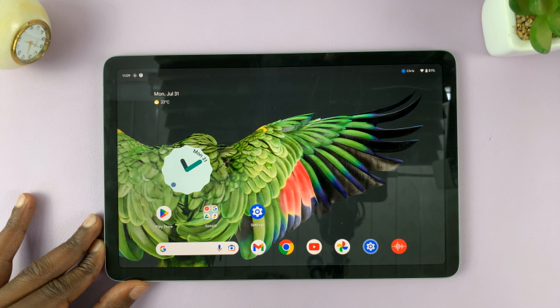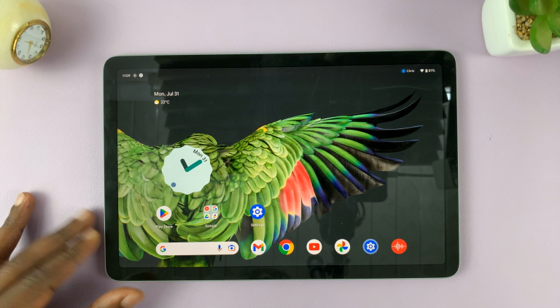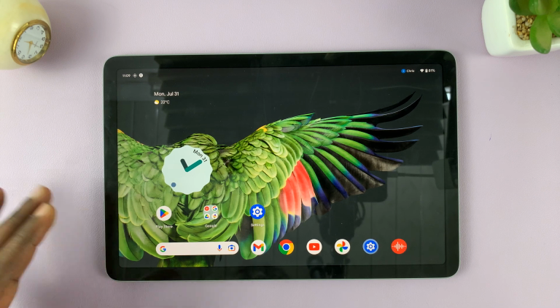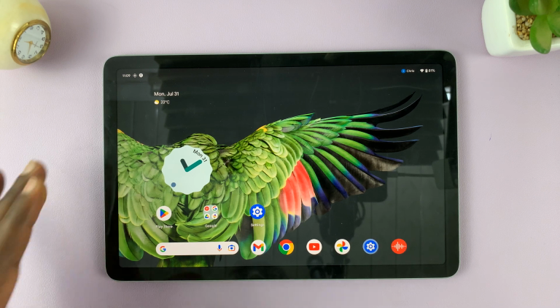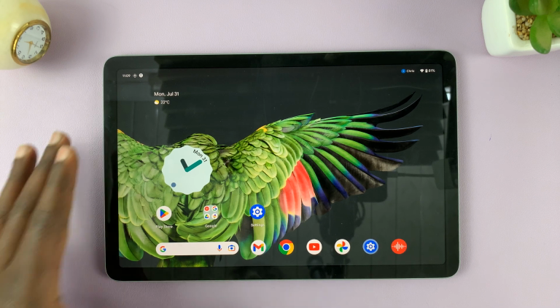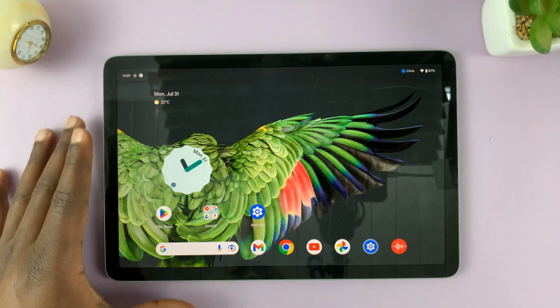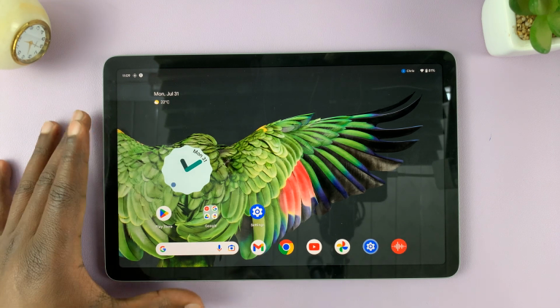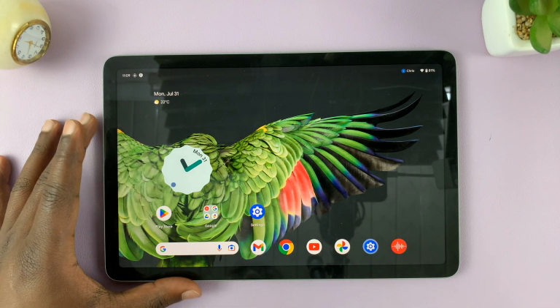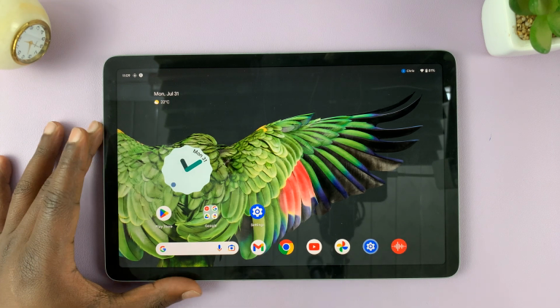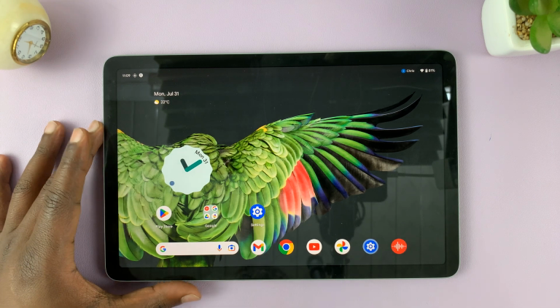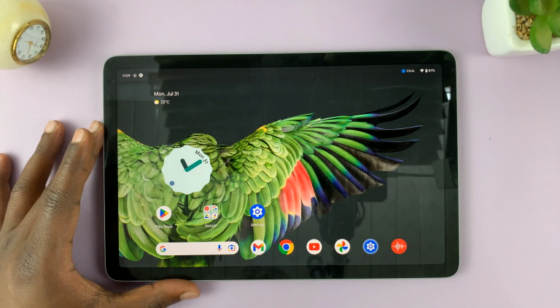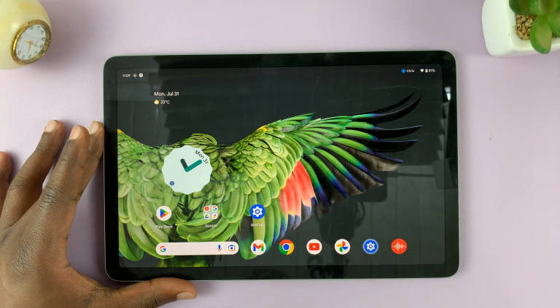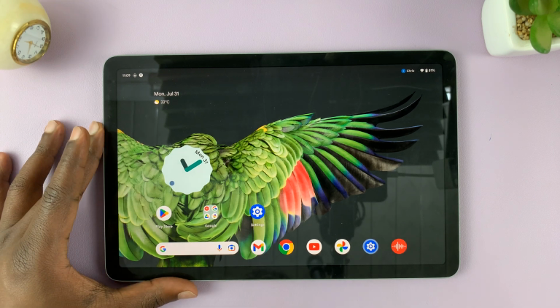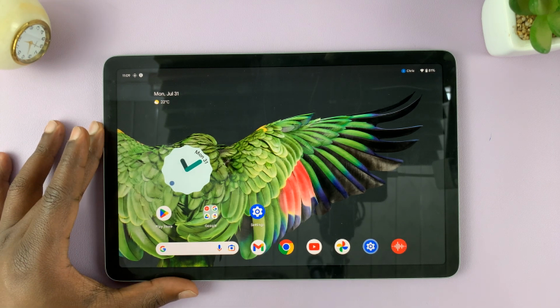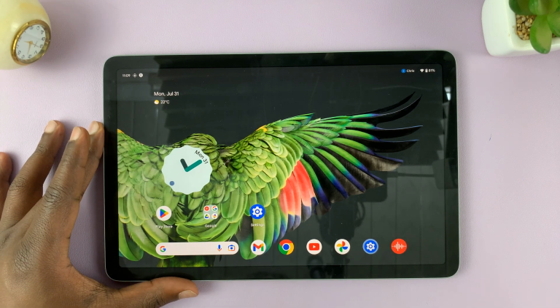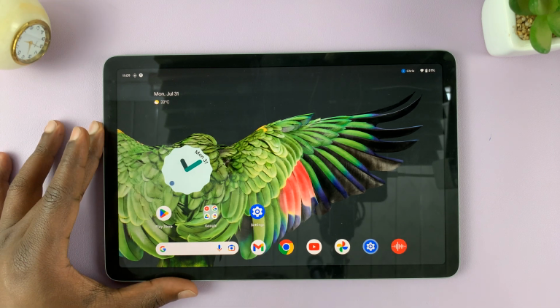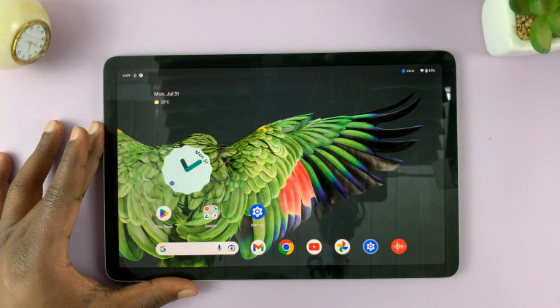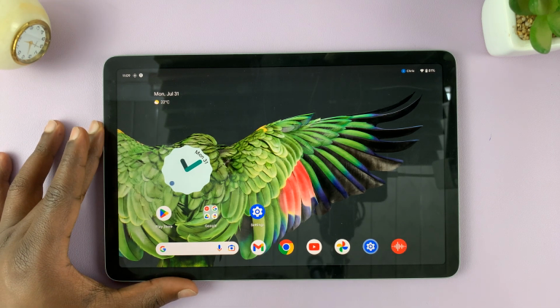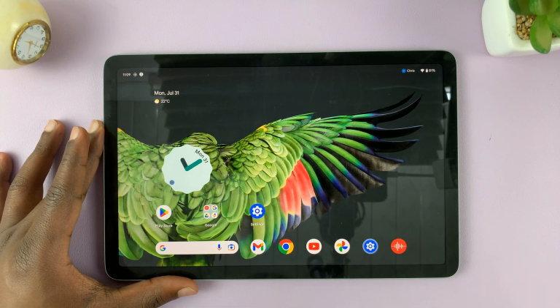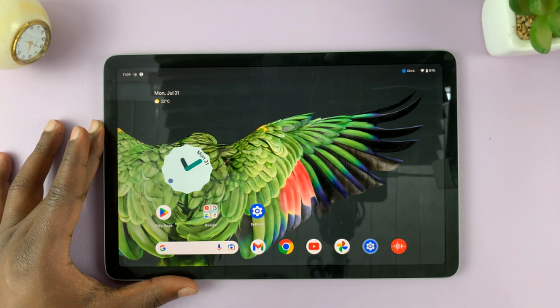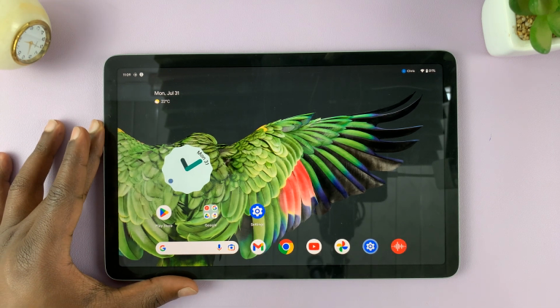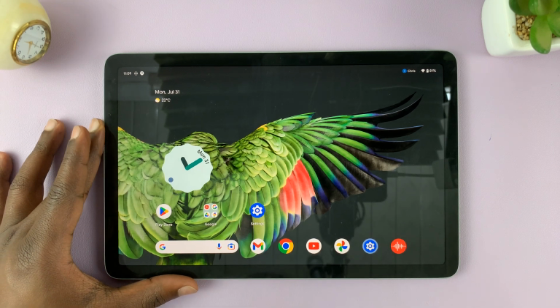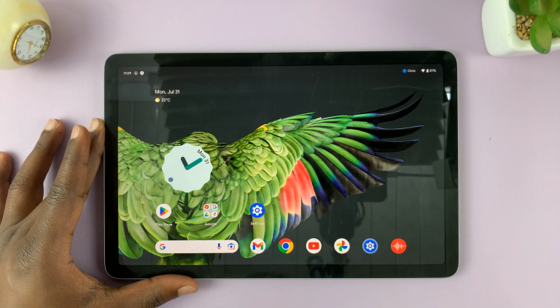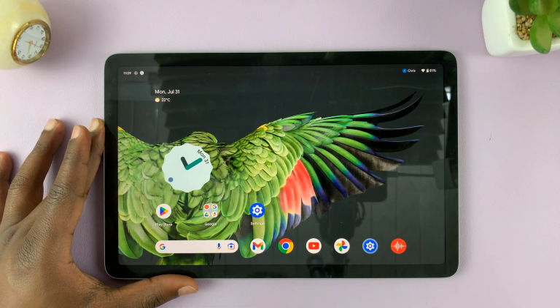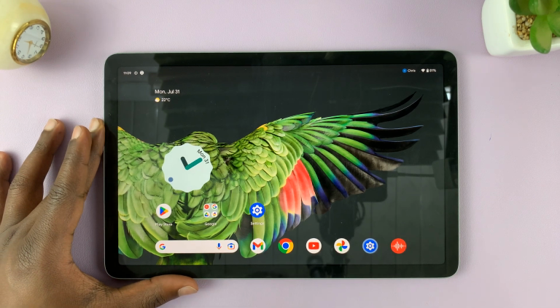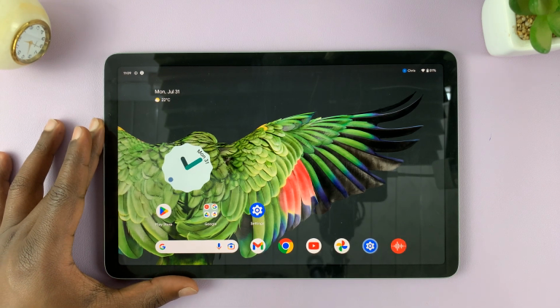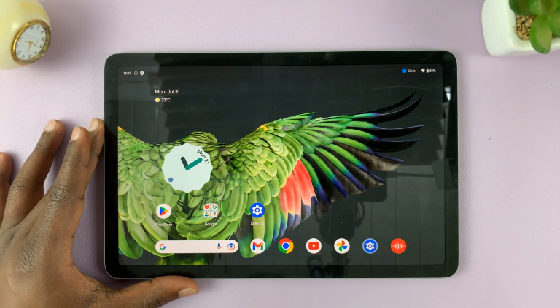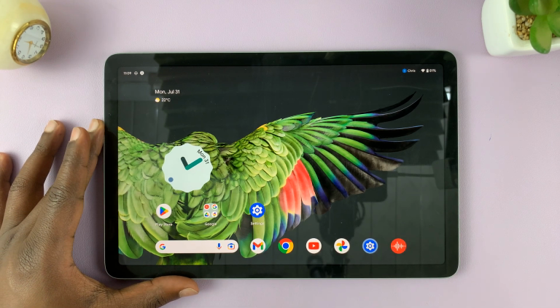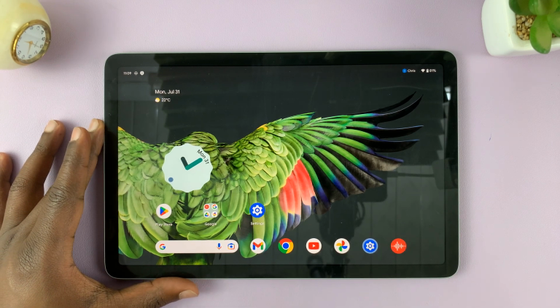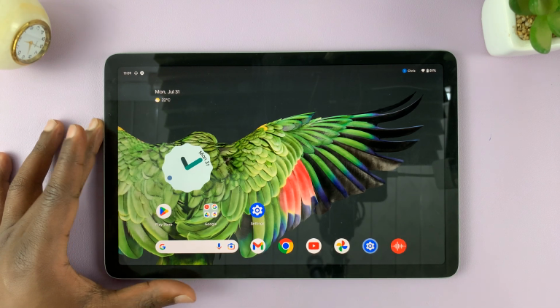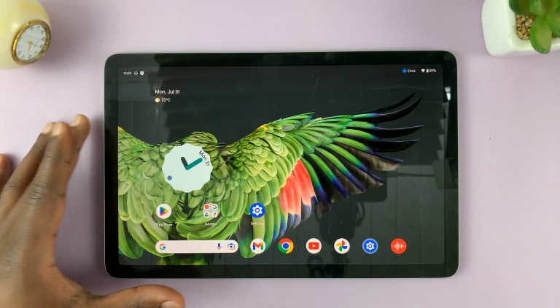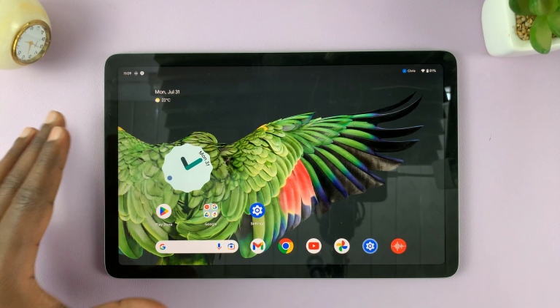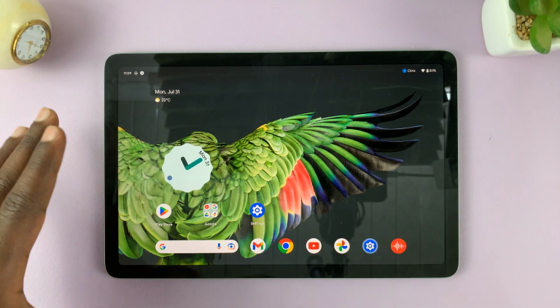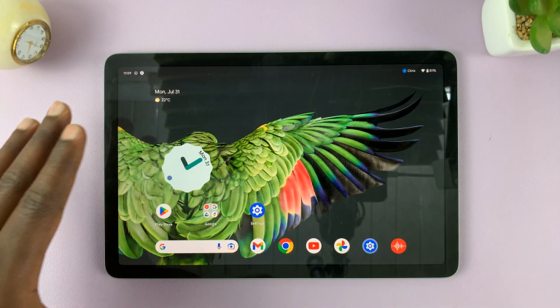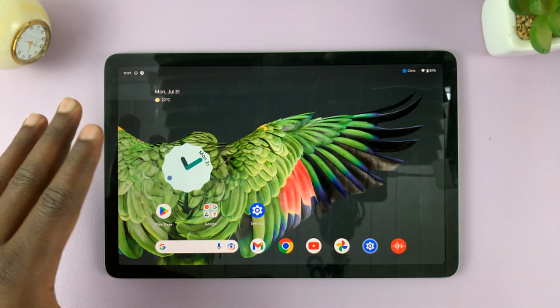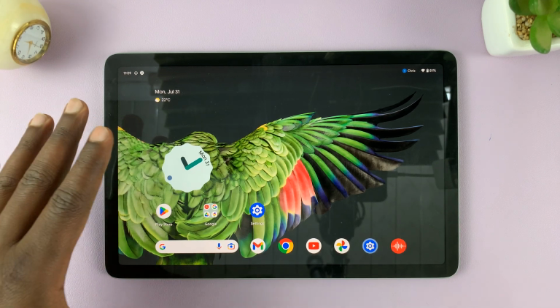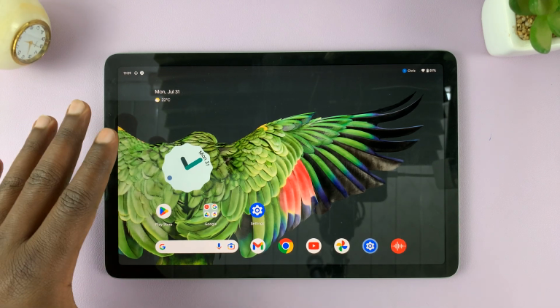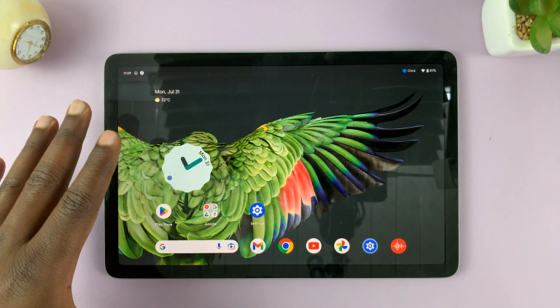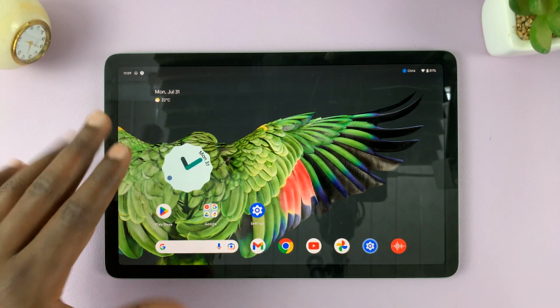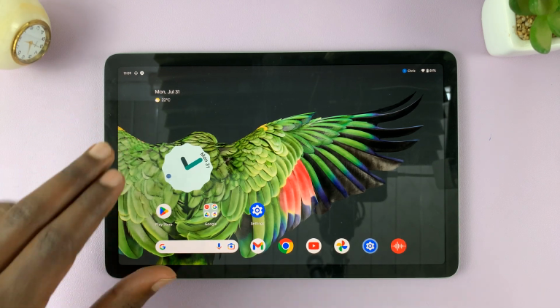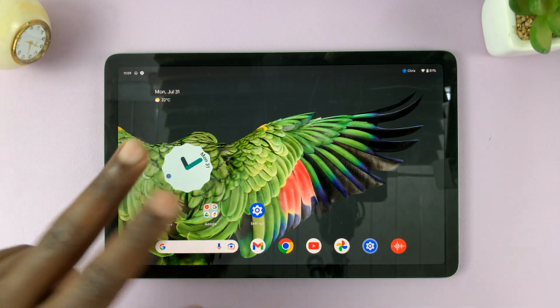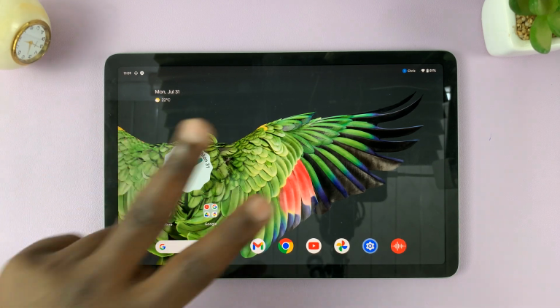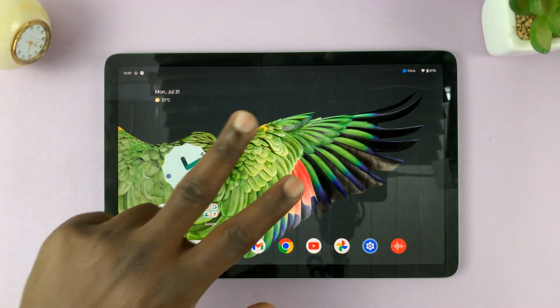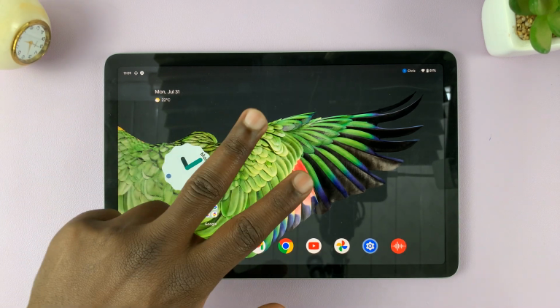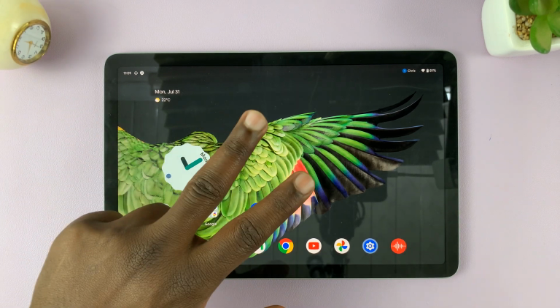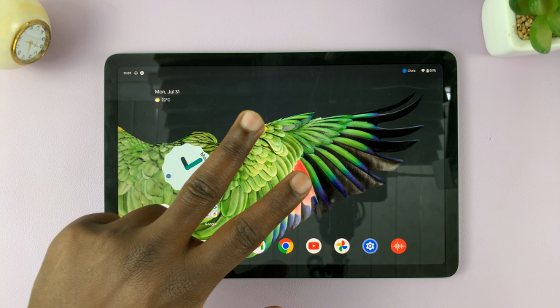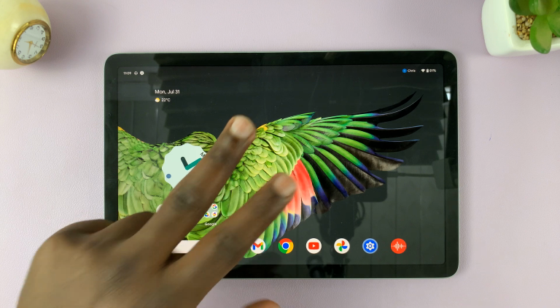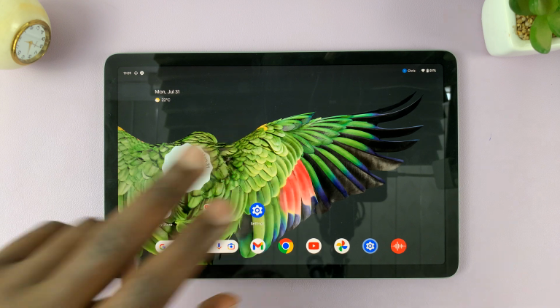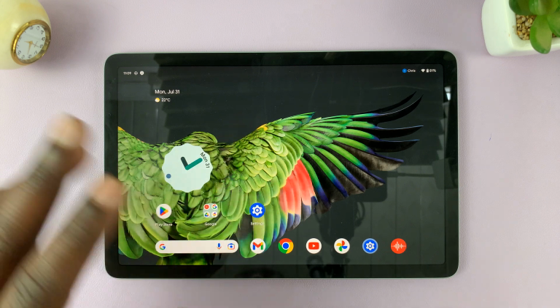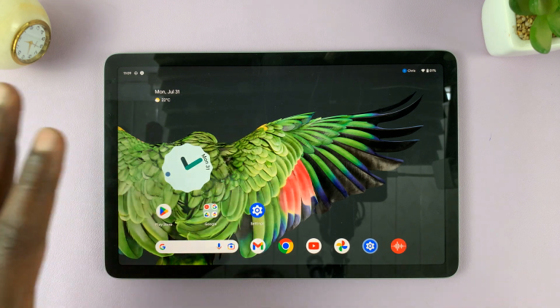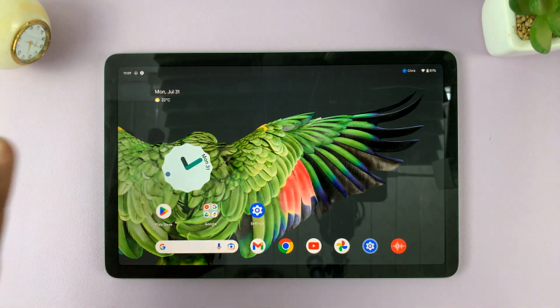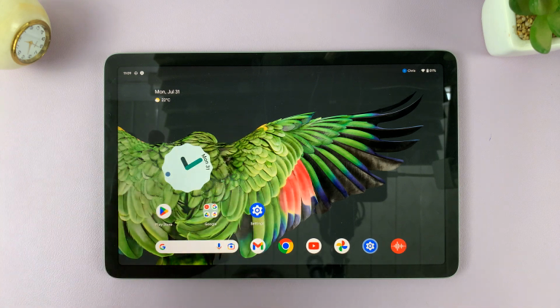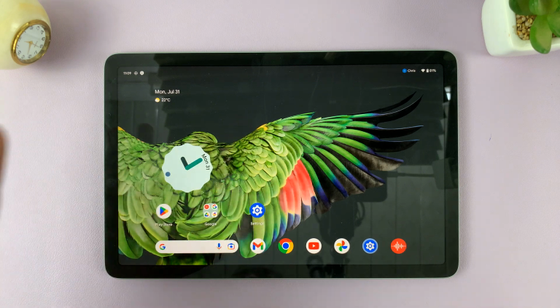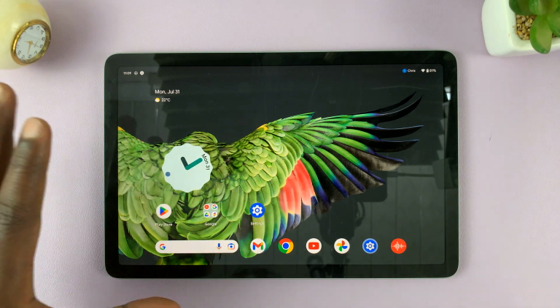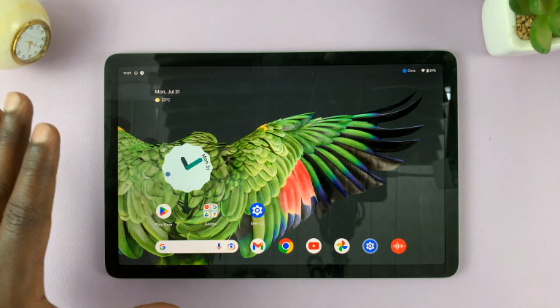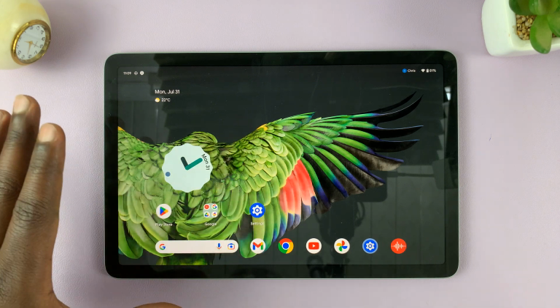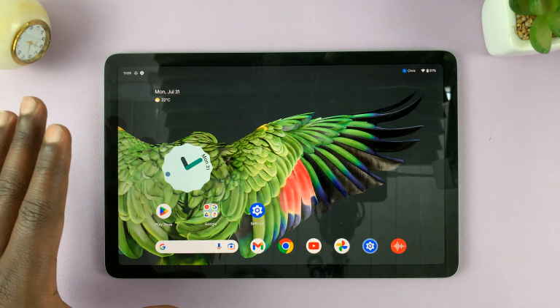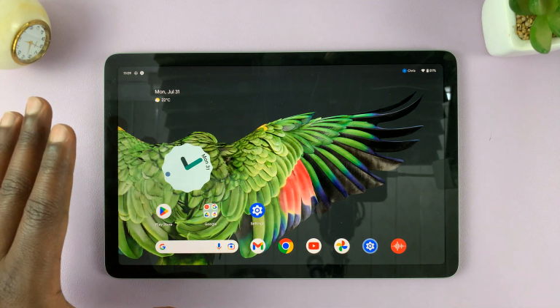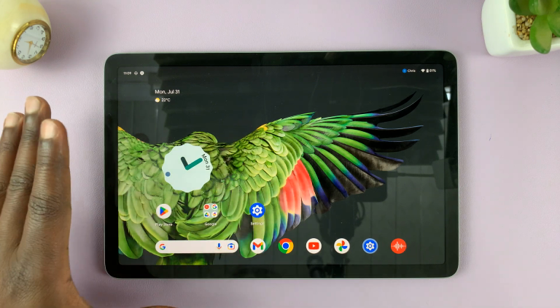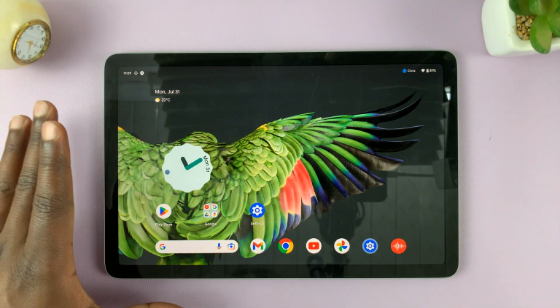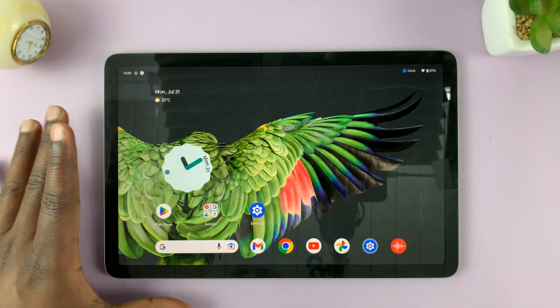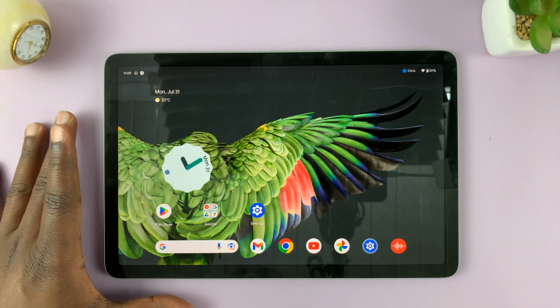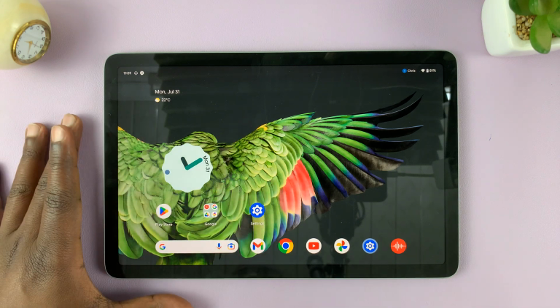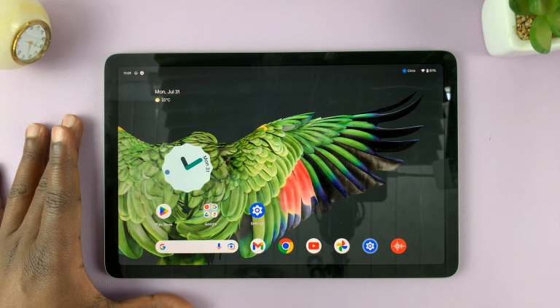So I have the Google Pixel tablet, and I'll be showing you two ways of switching off this tablet.